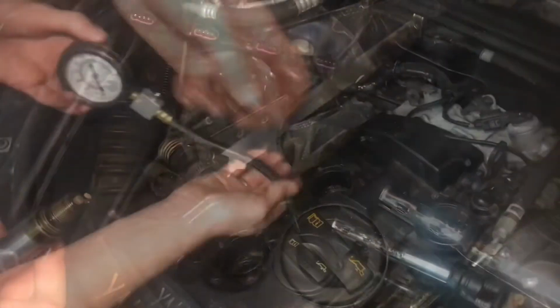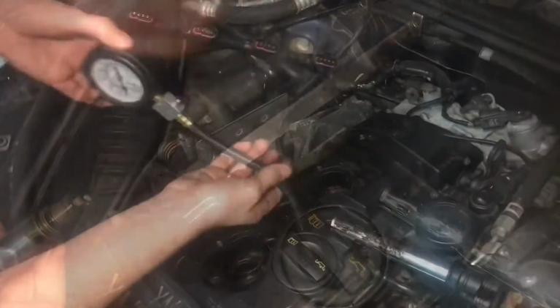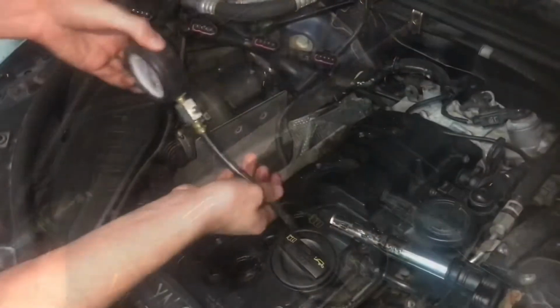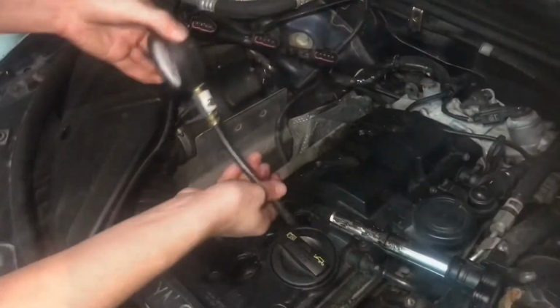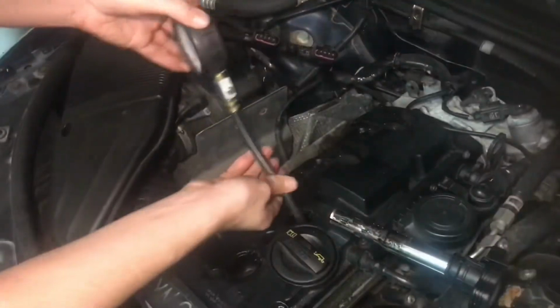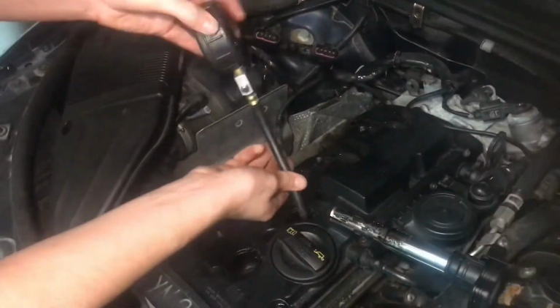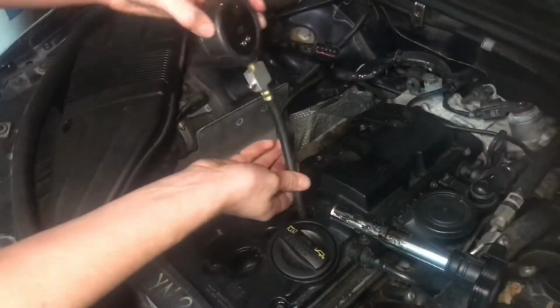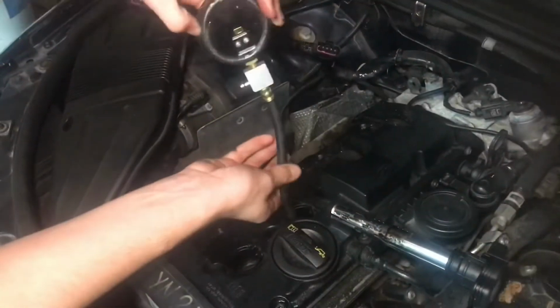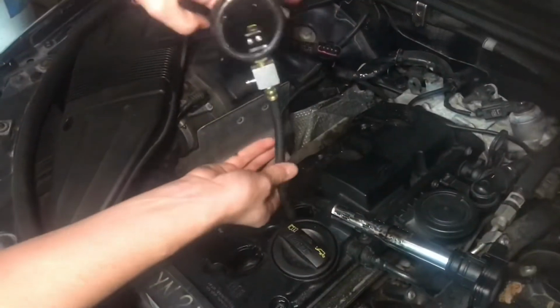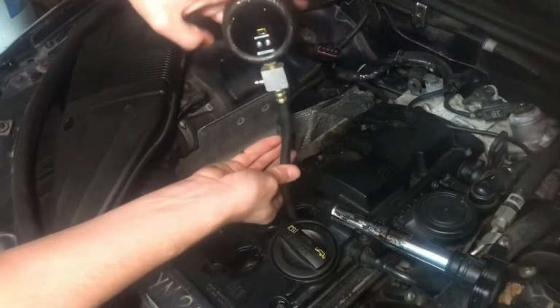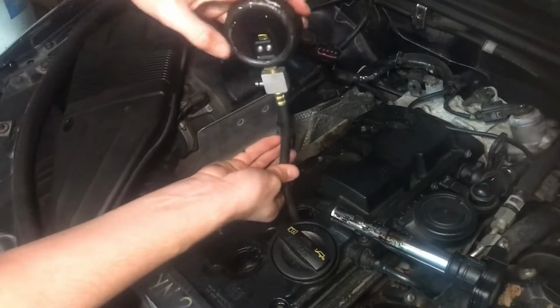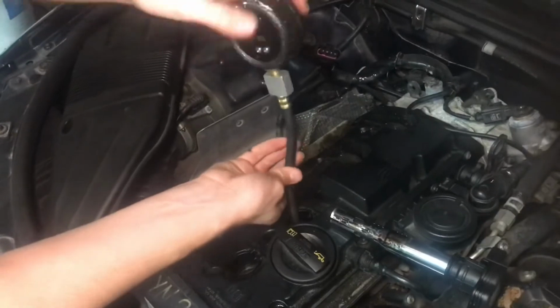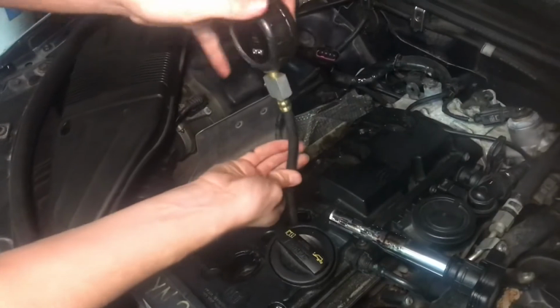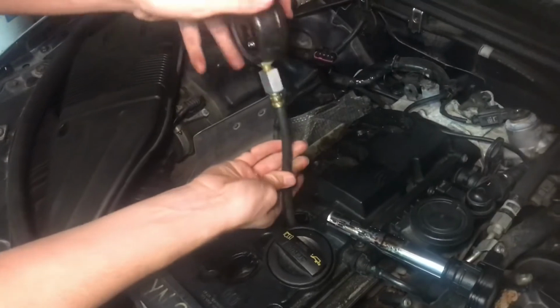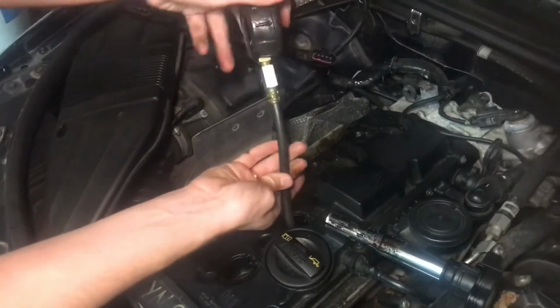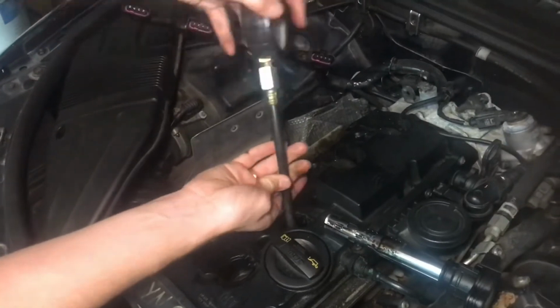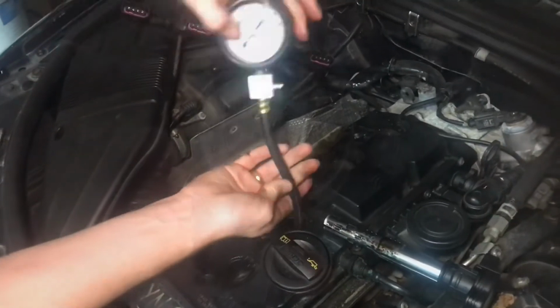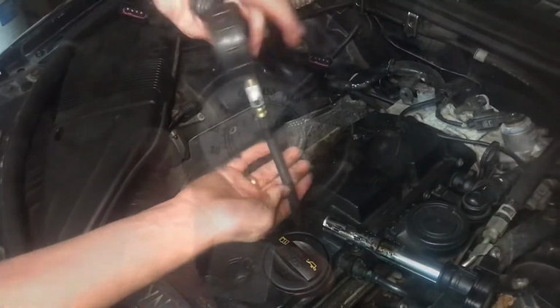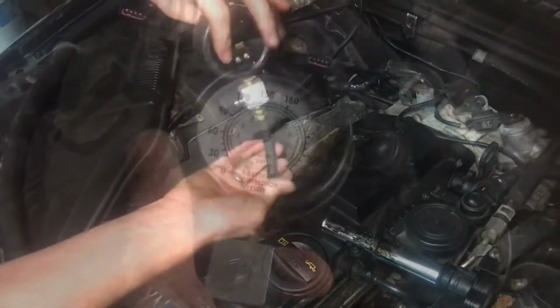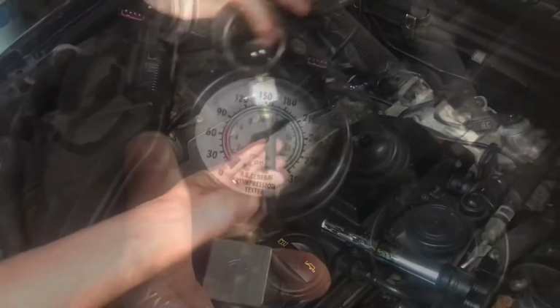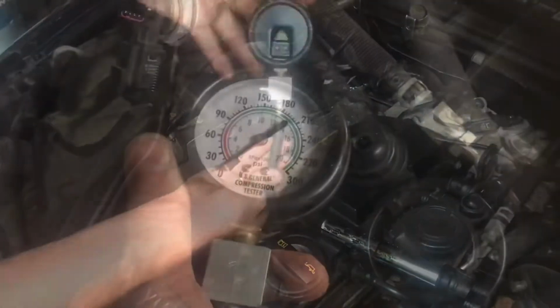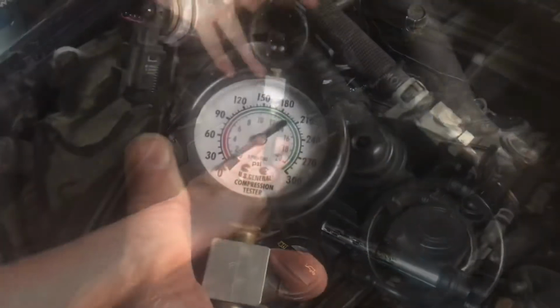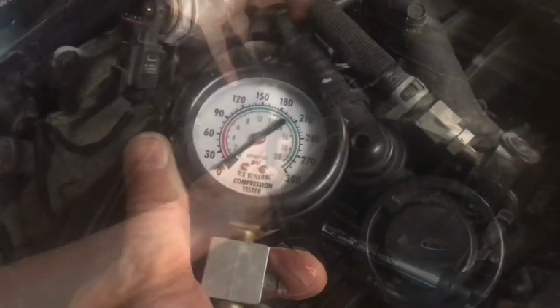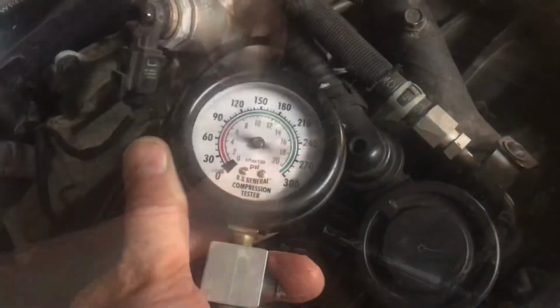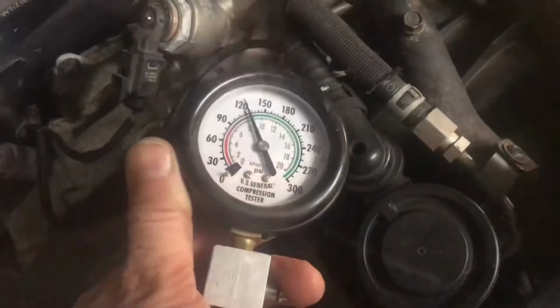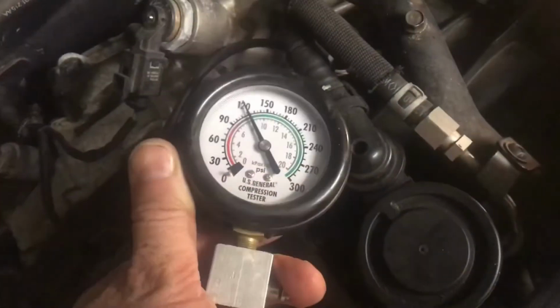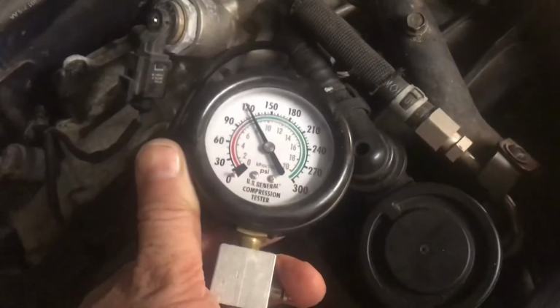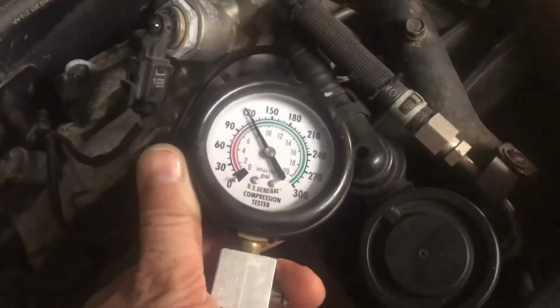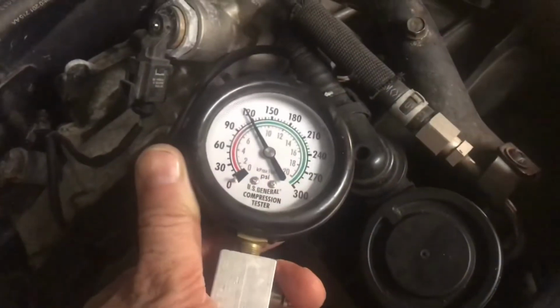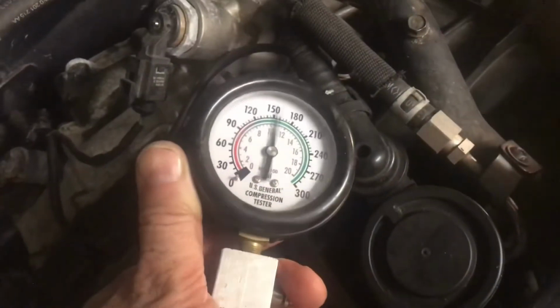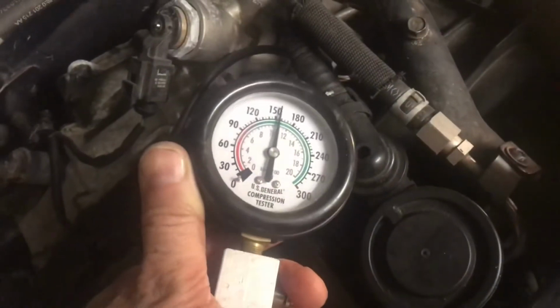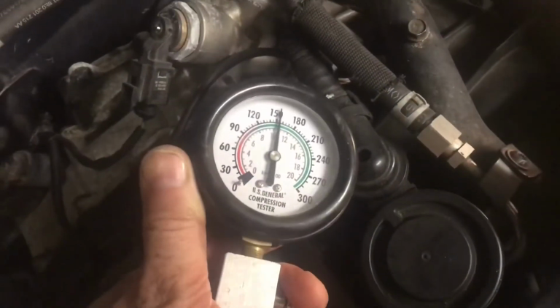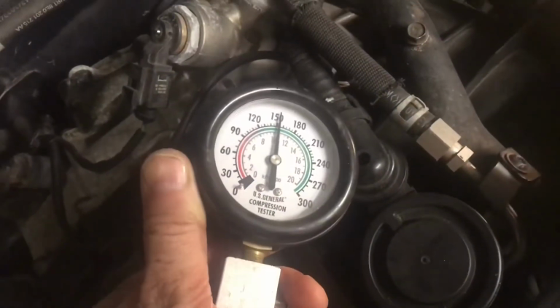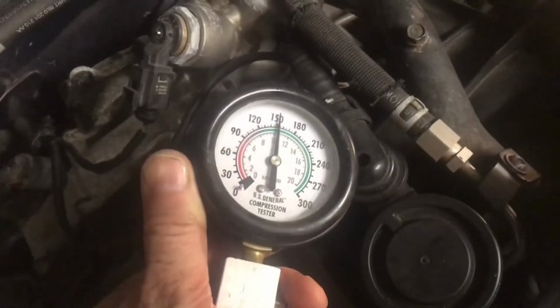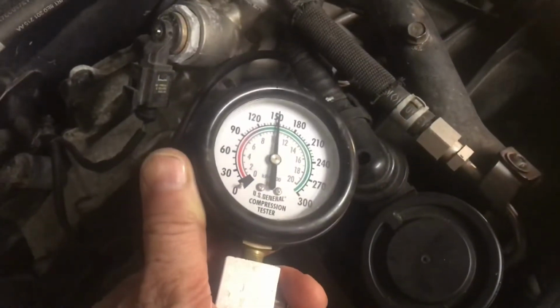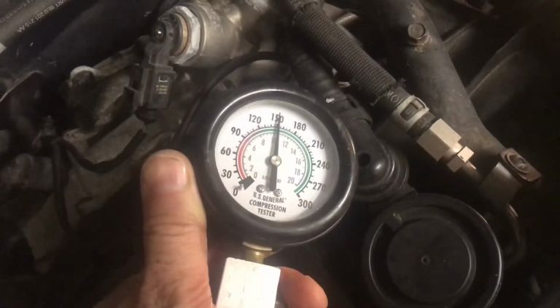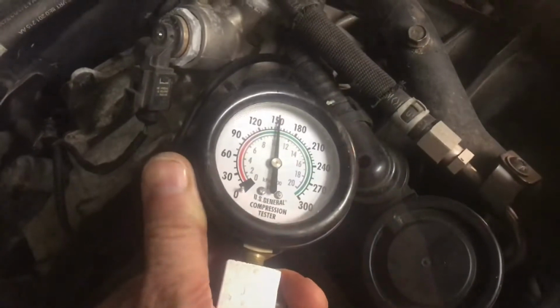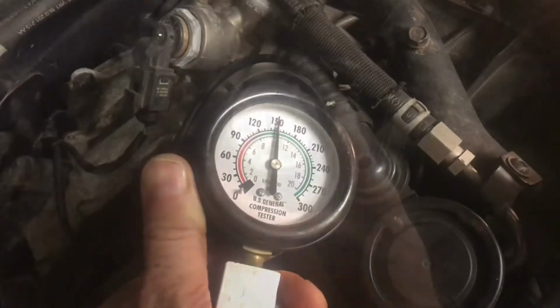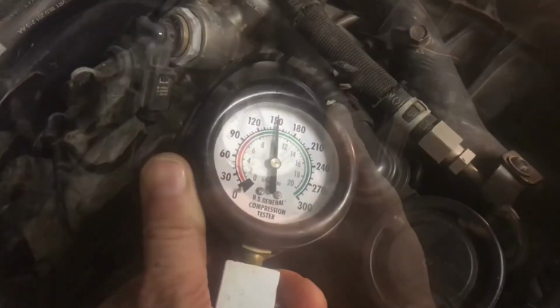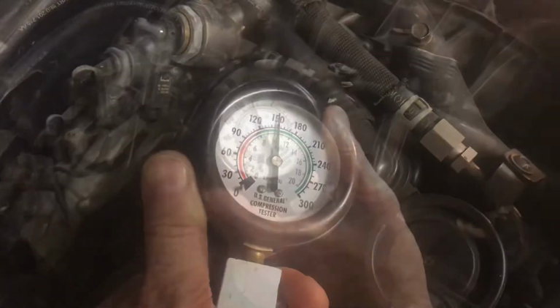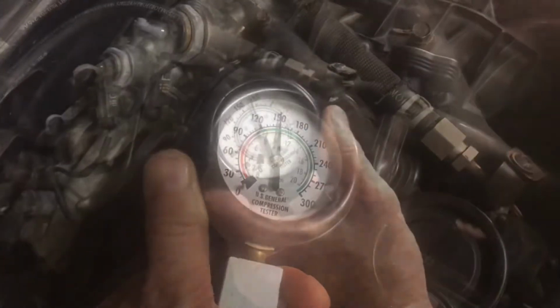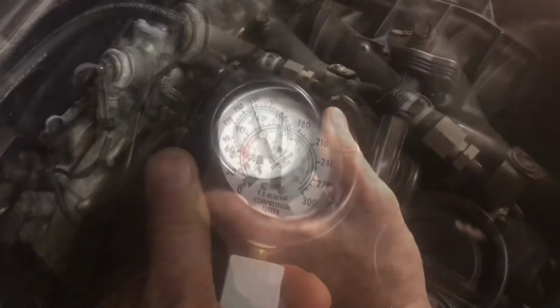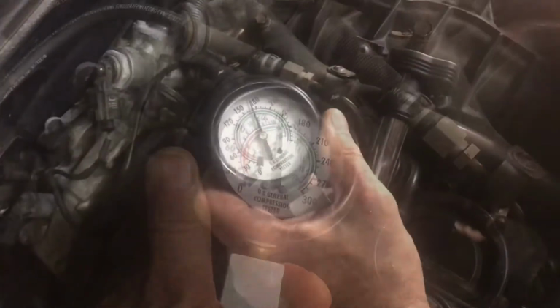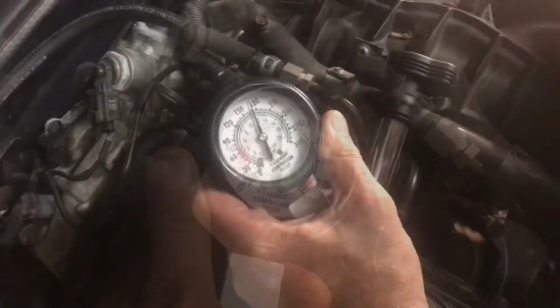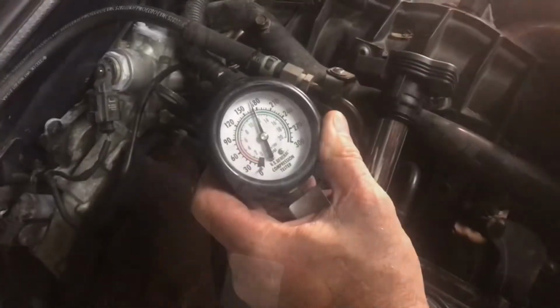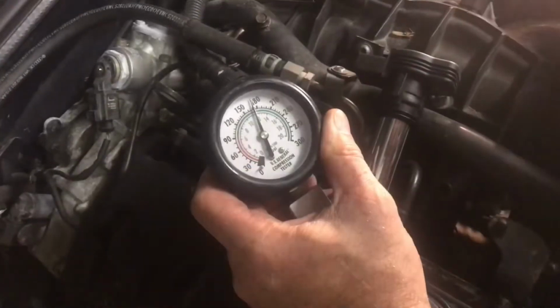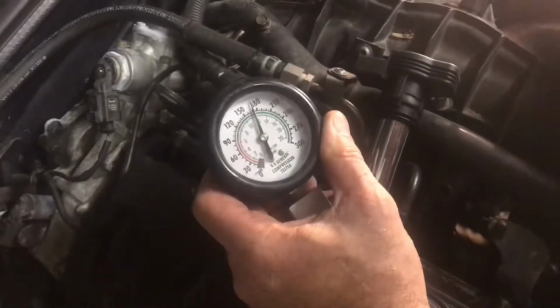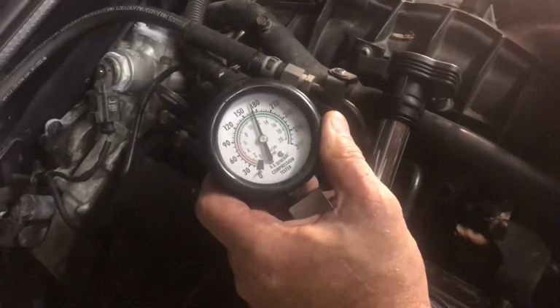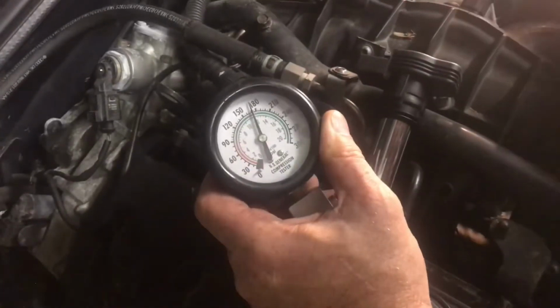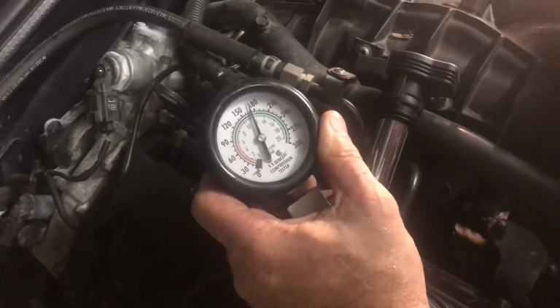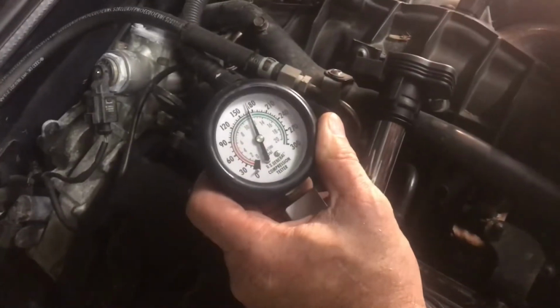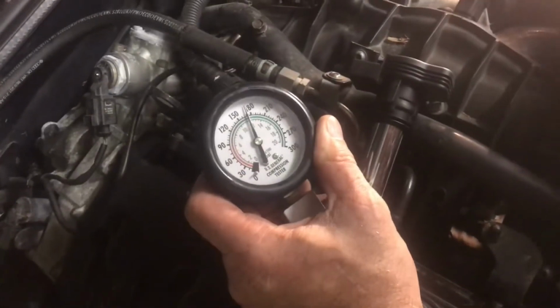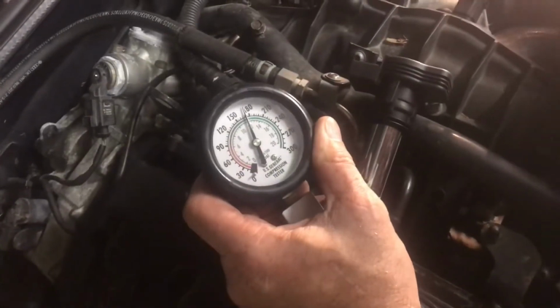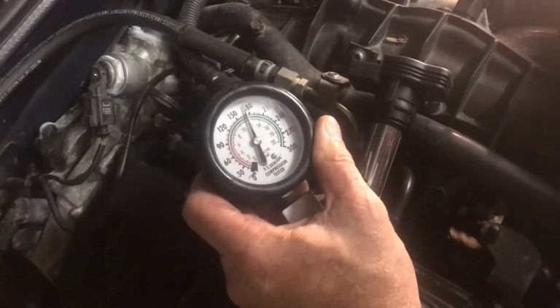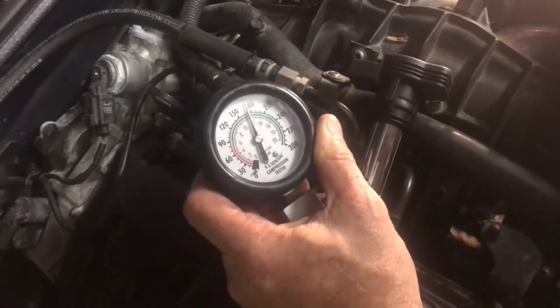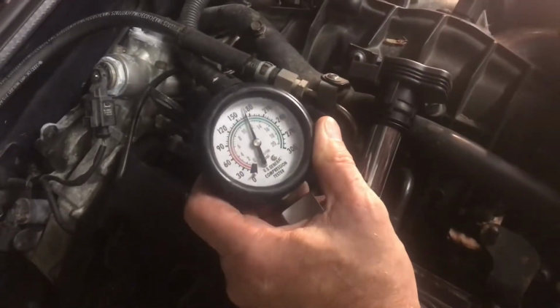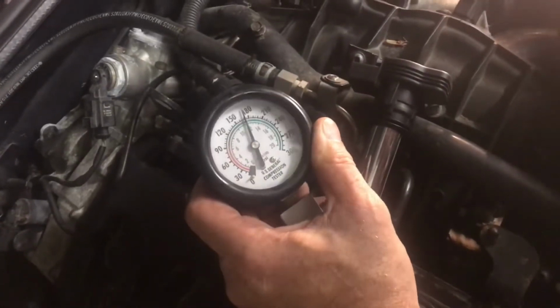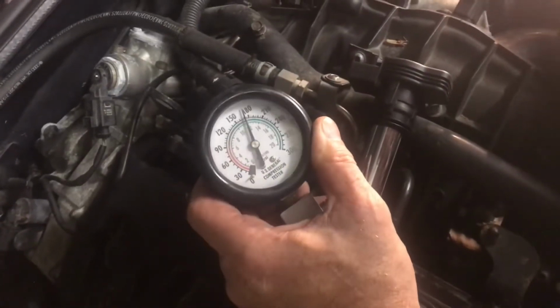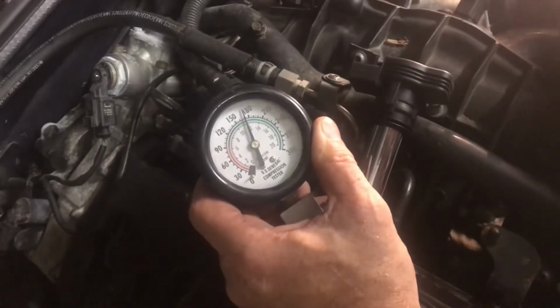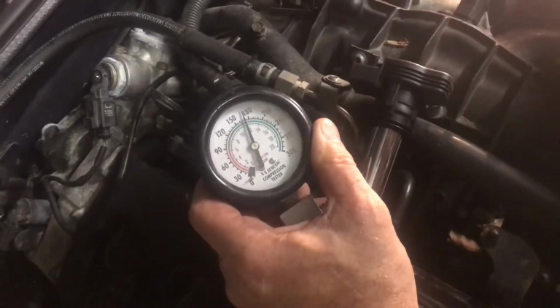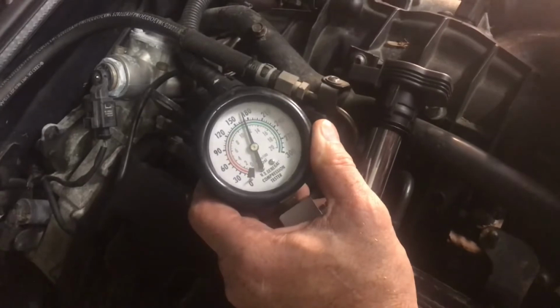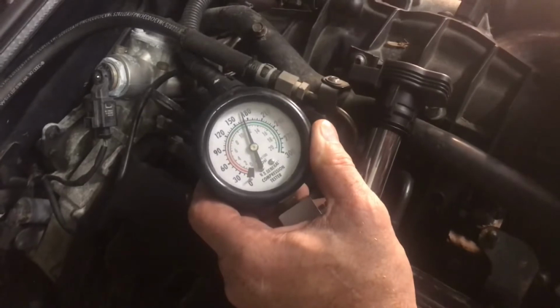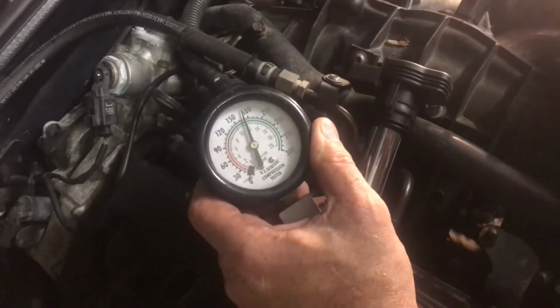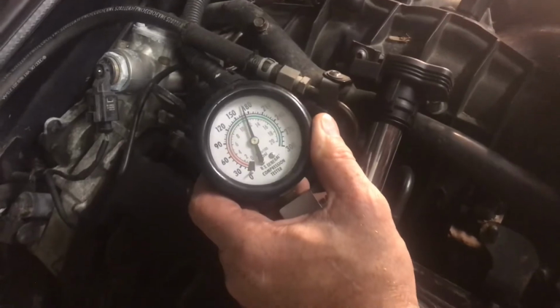Screw in the tester. That one's at about 175 — that's definitely higher.